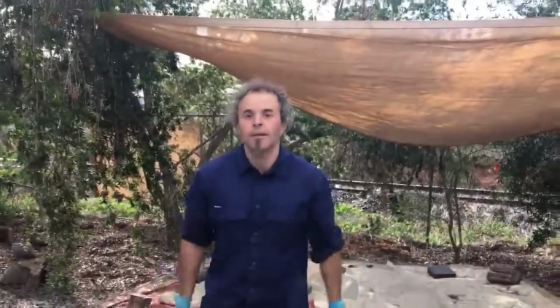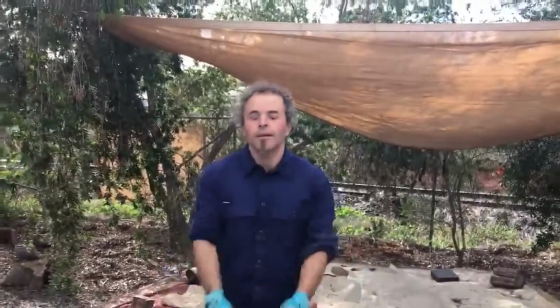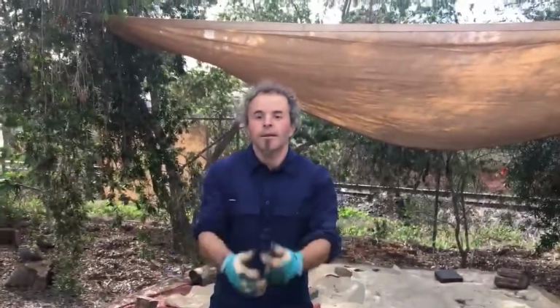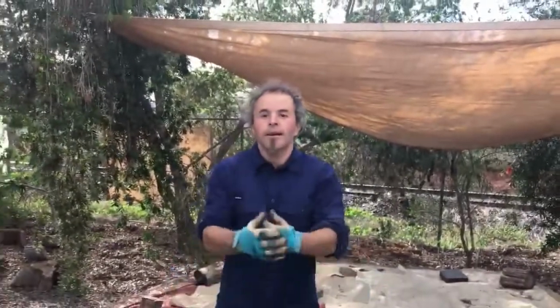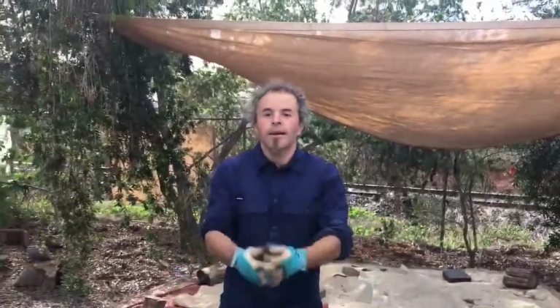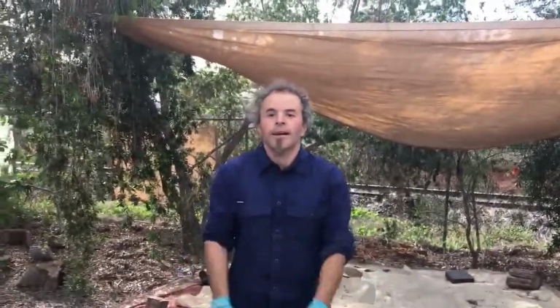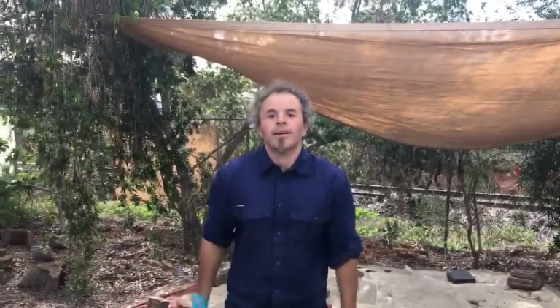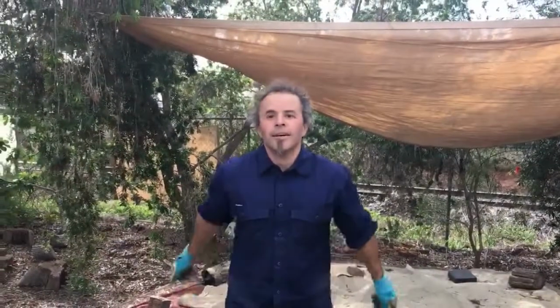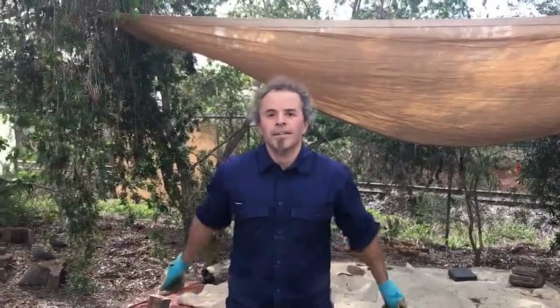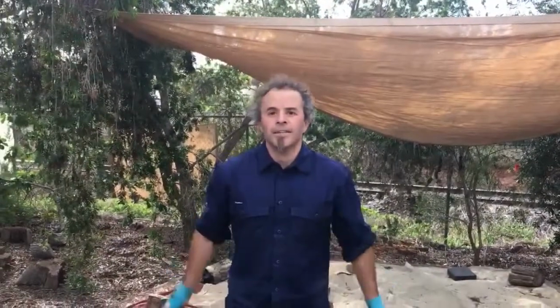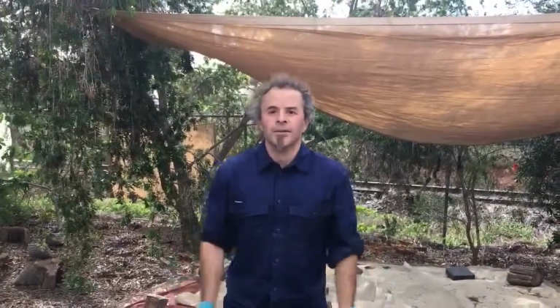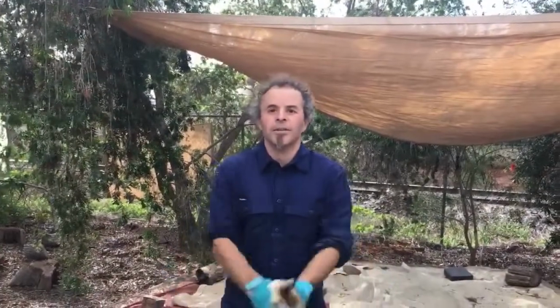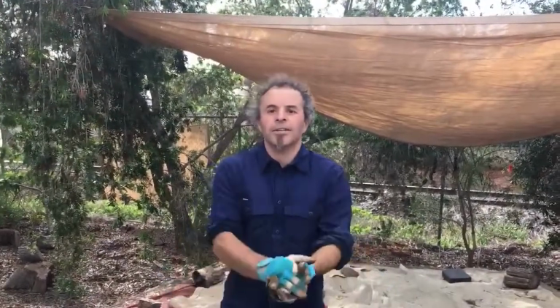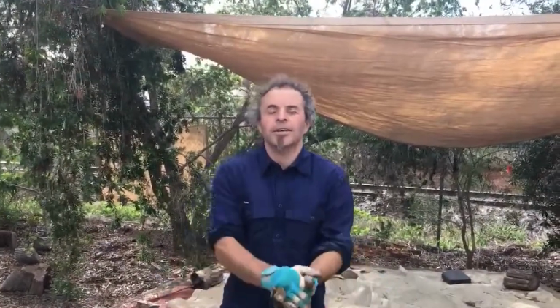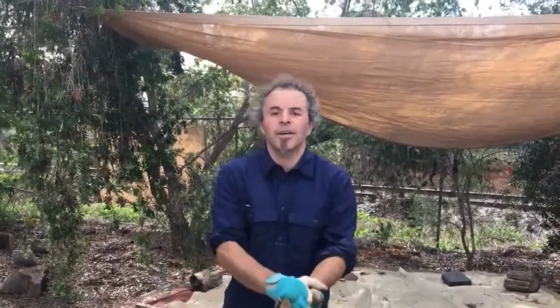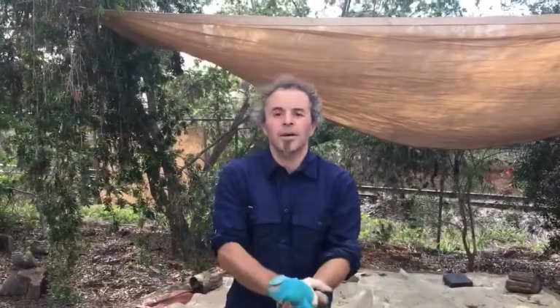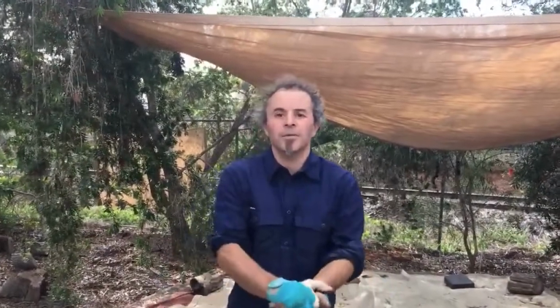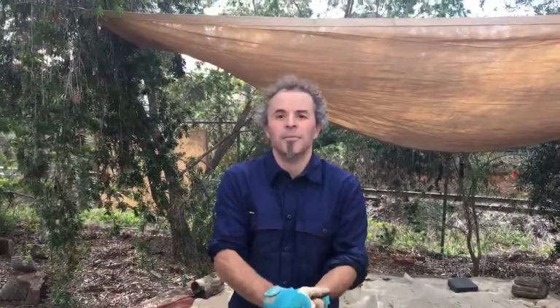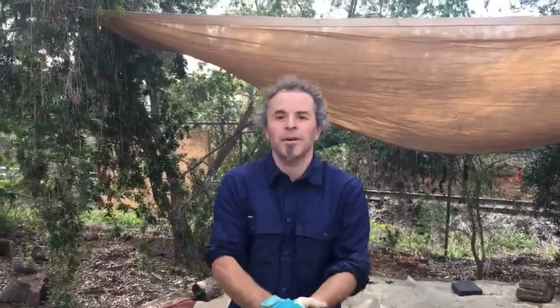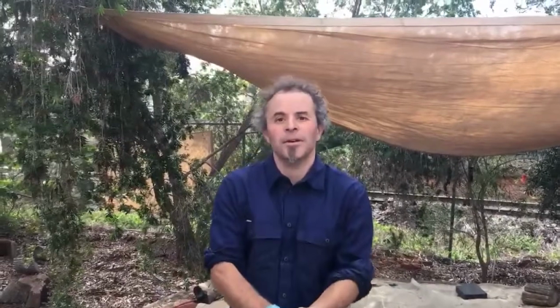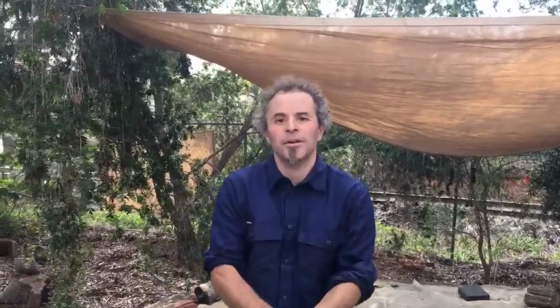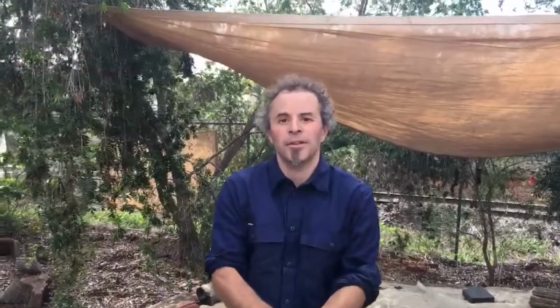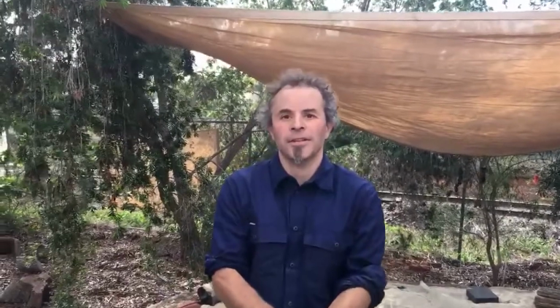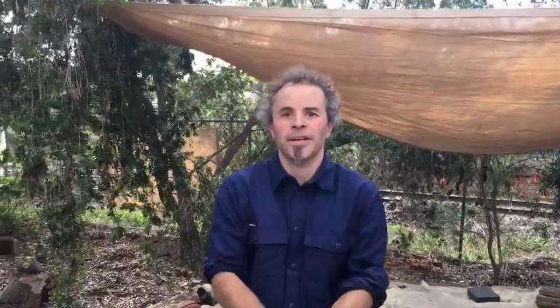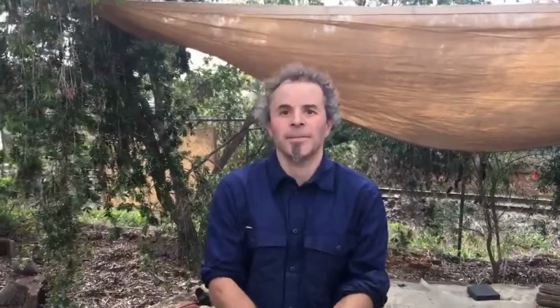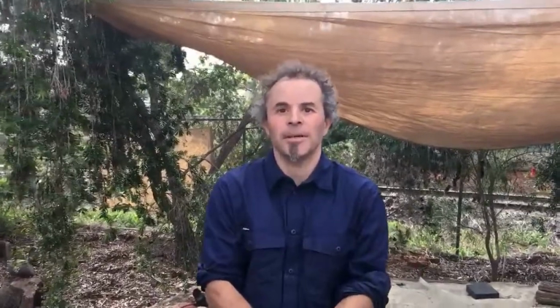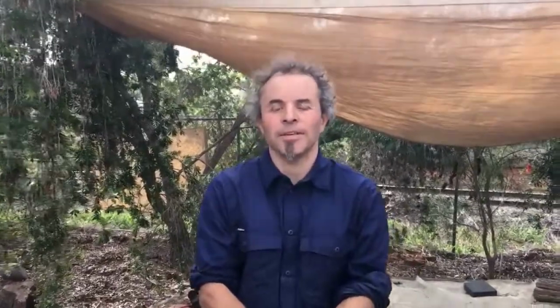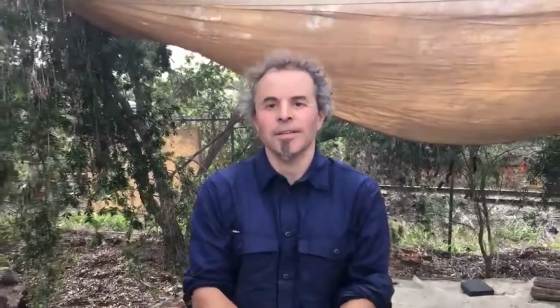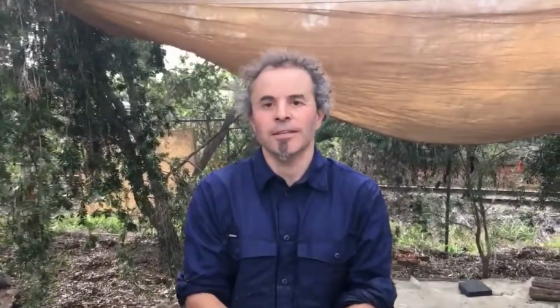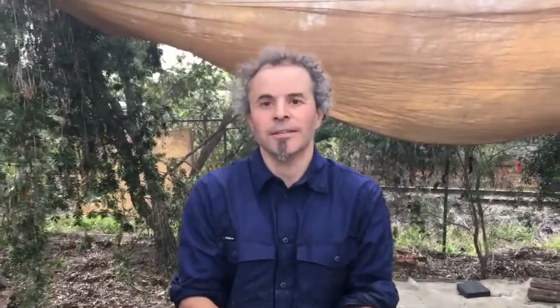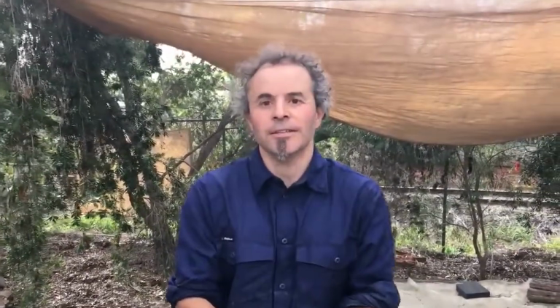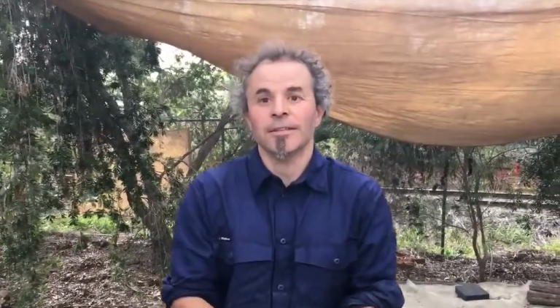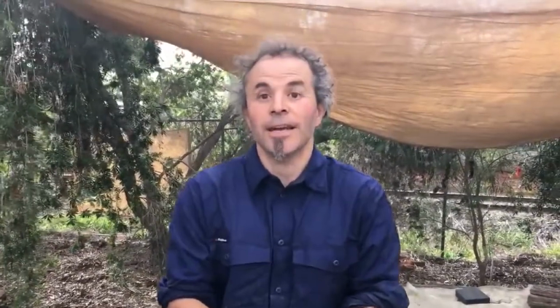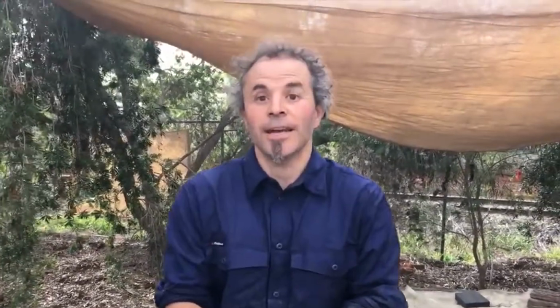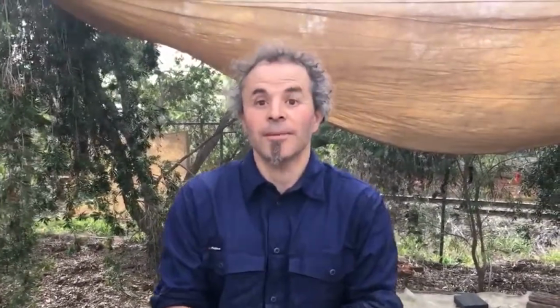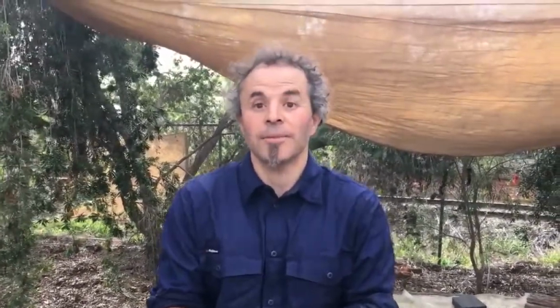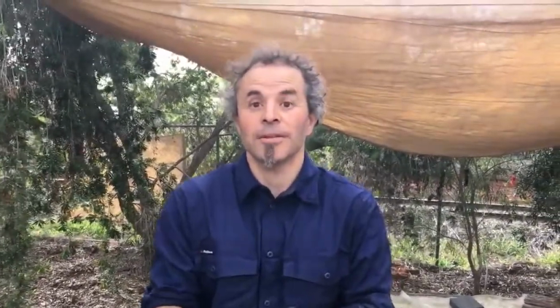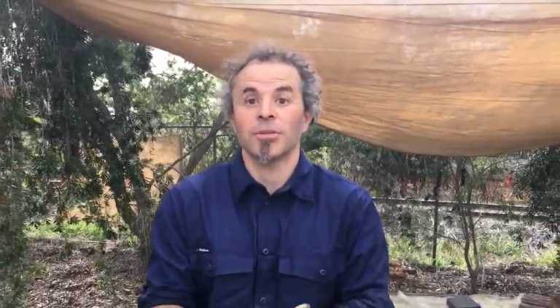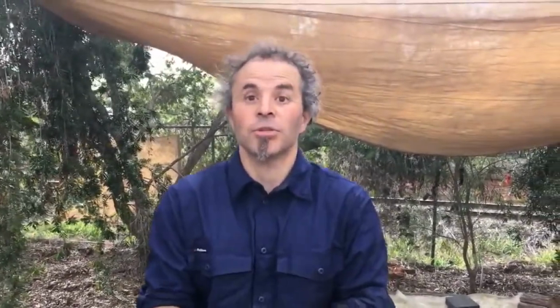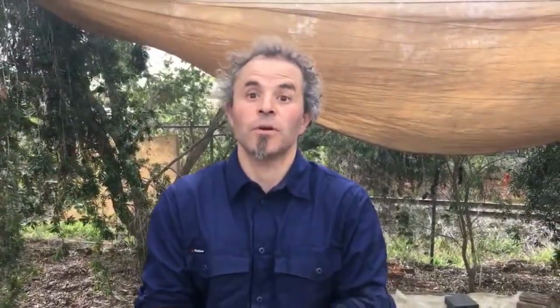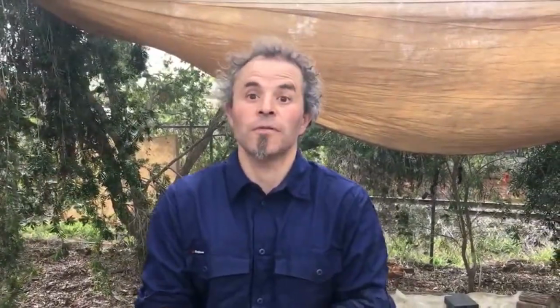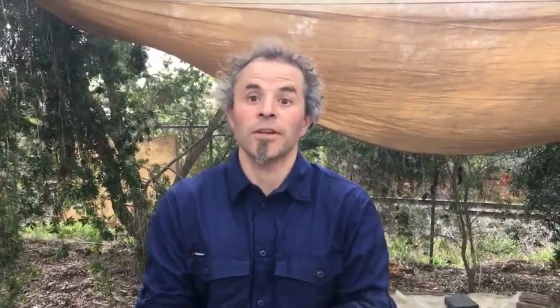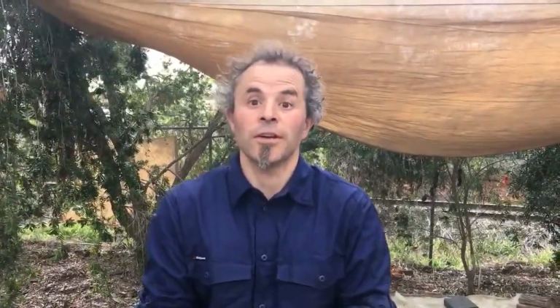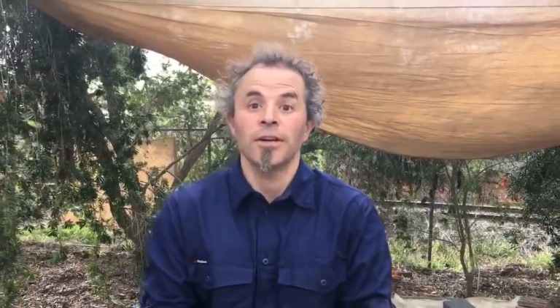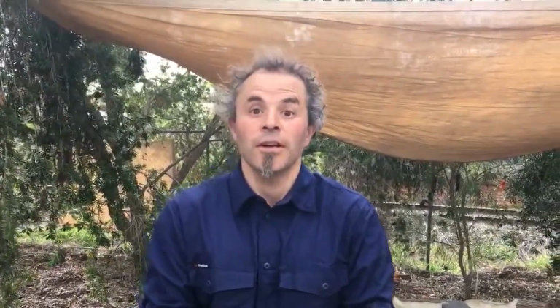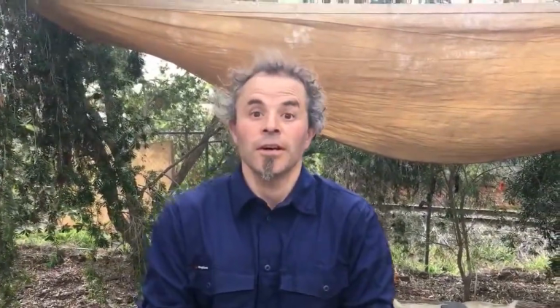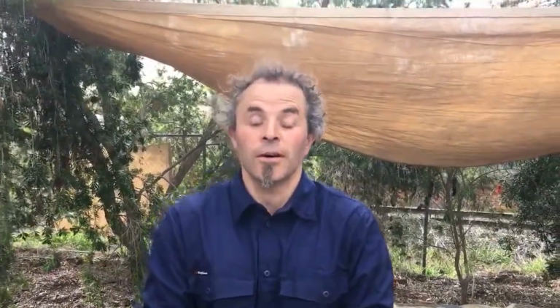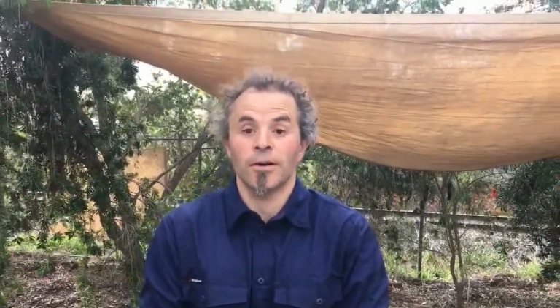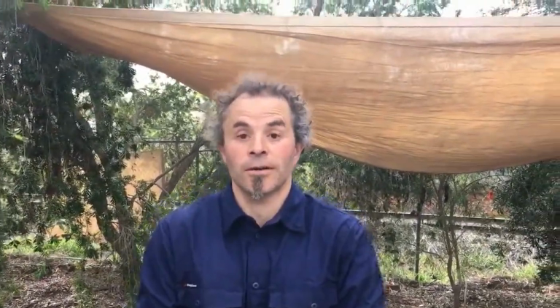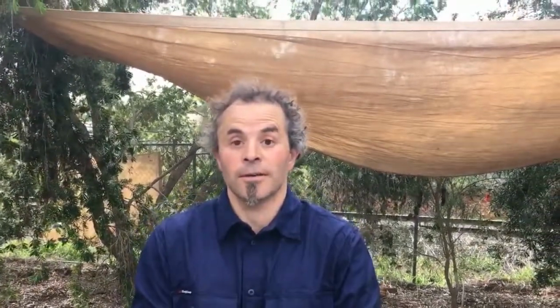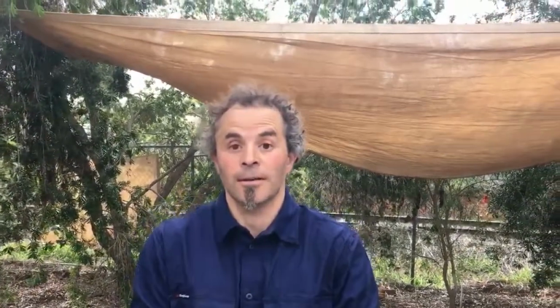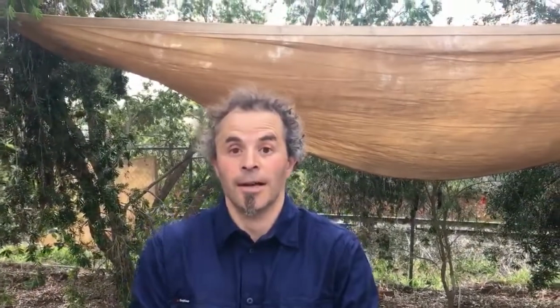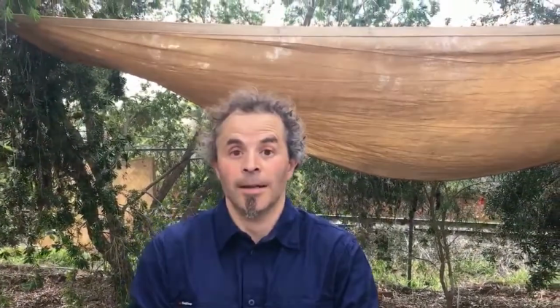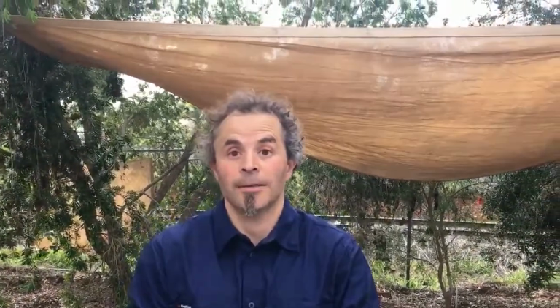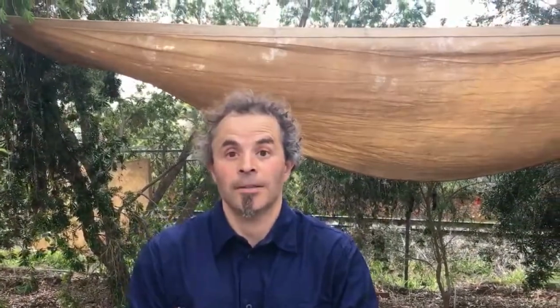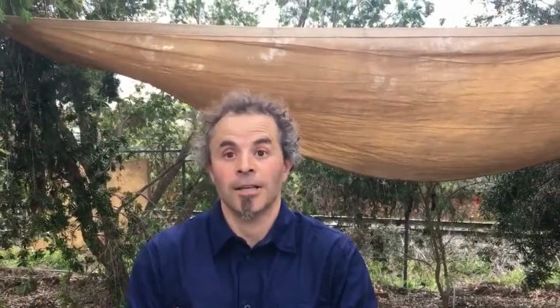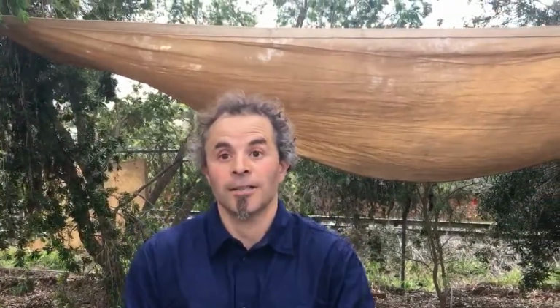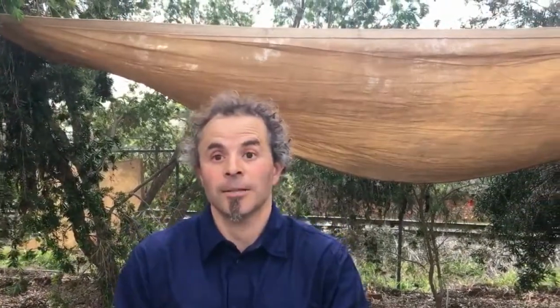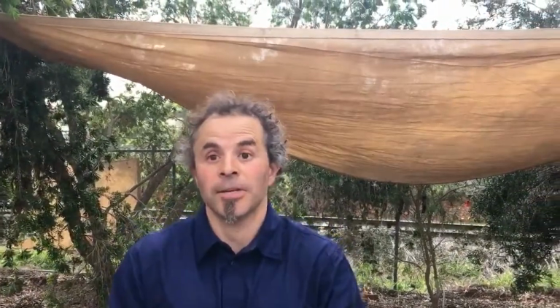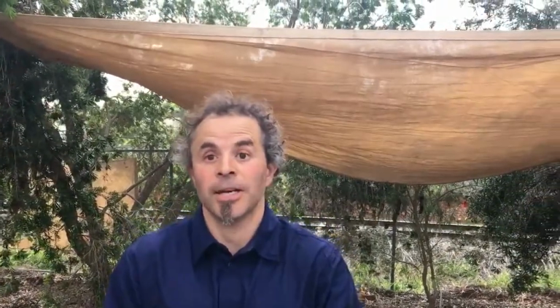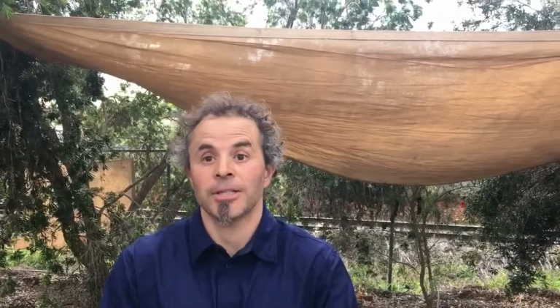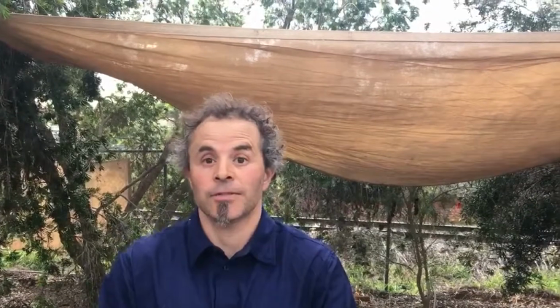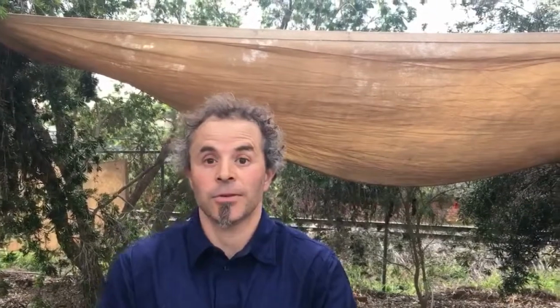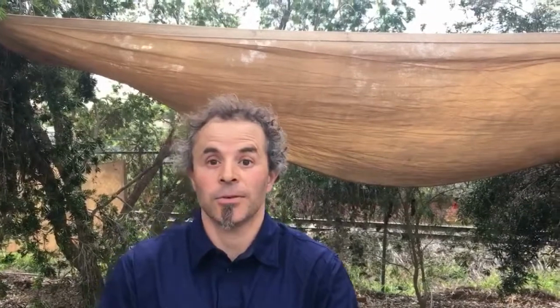Hey guys, how you doing? Elton from Erin Earth here, the garden manager. Today we're gonna do a short video on testing the pH of soil.